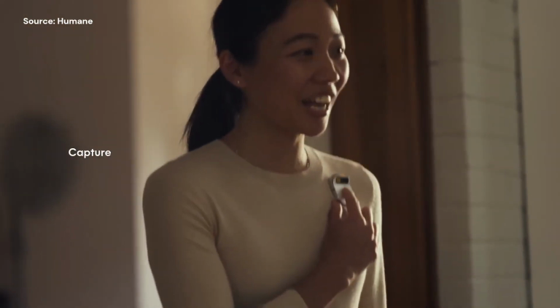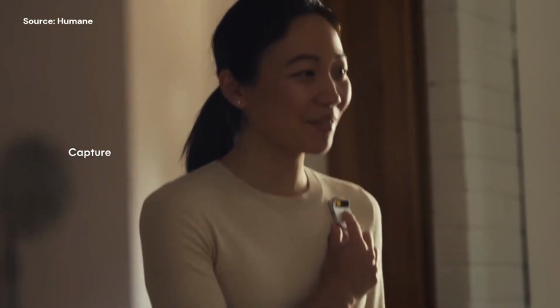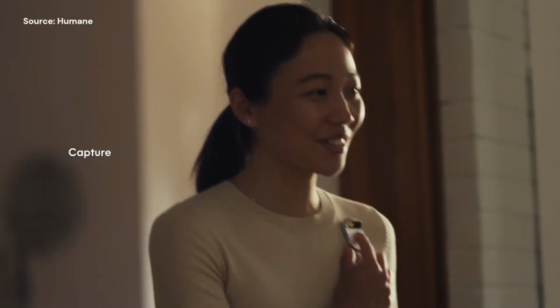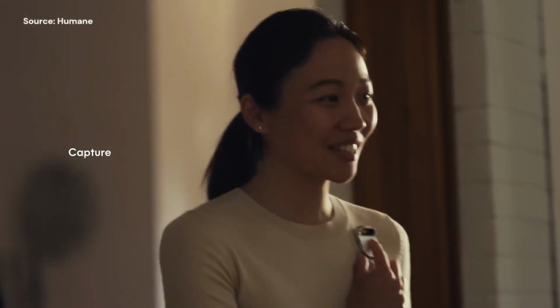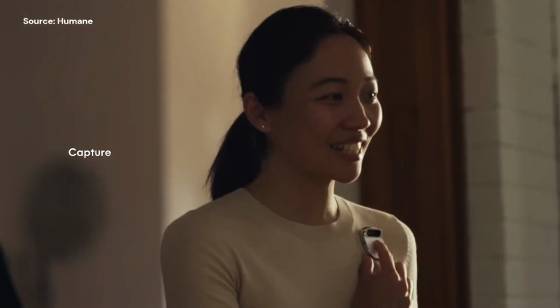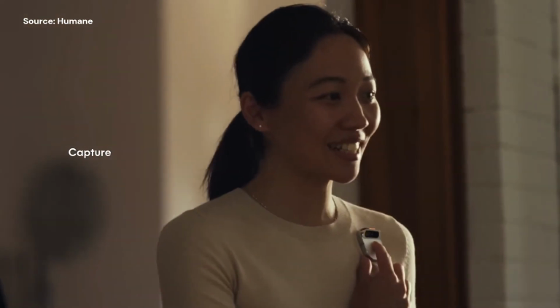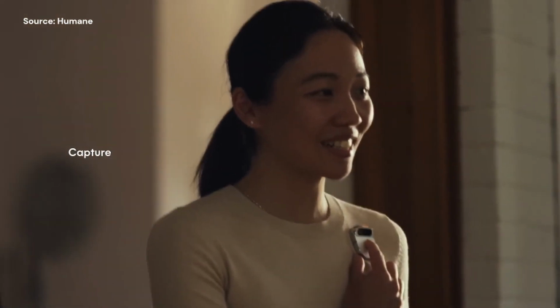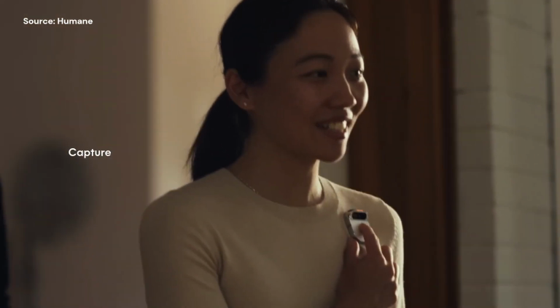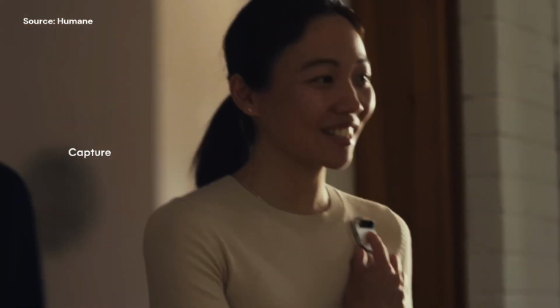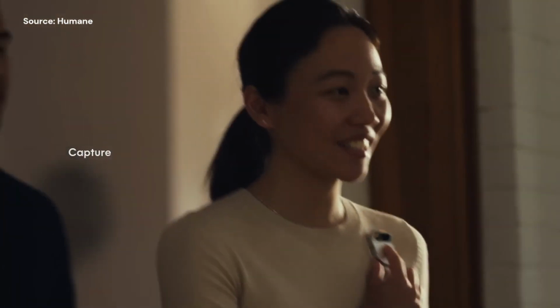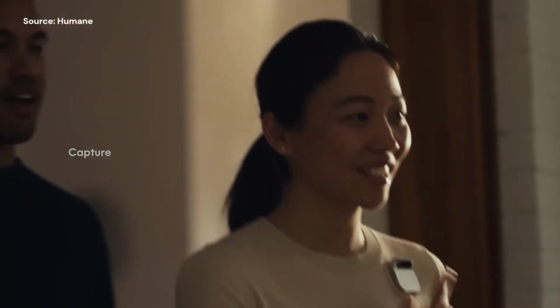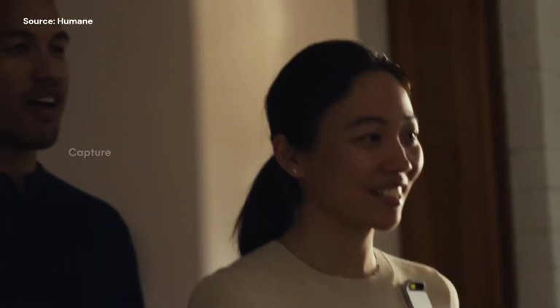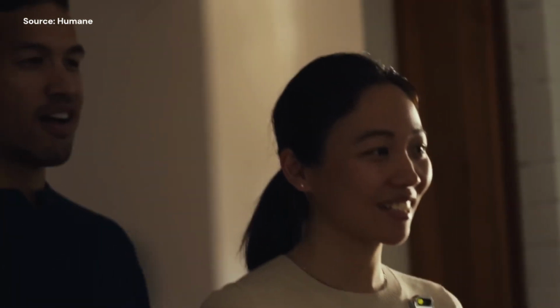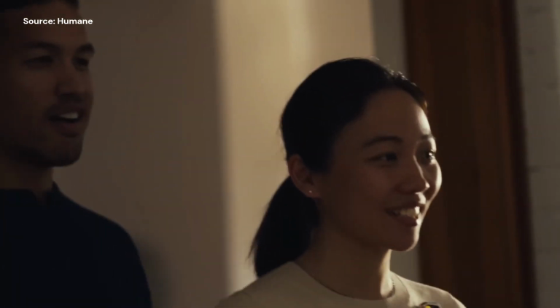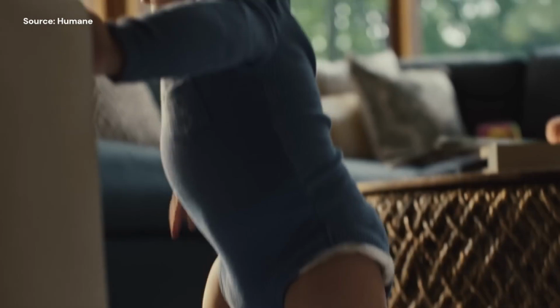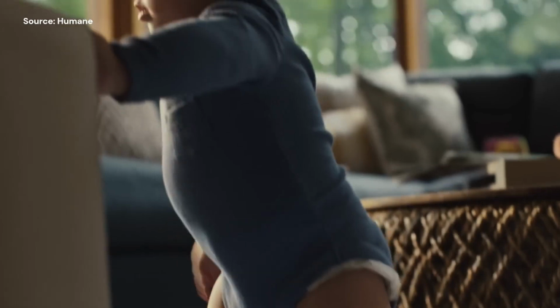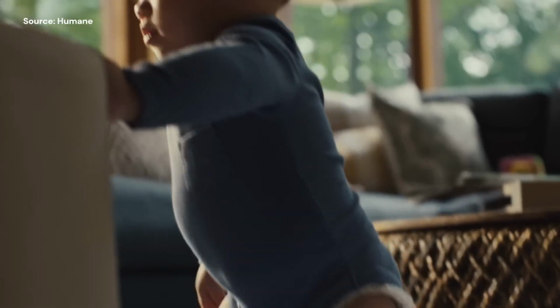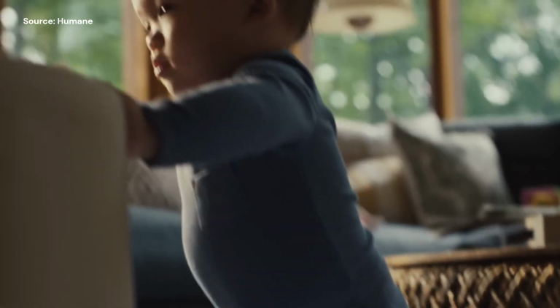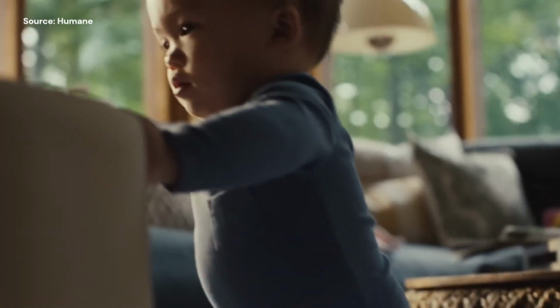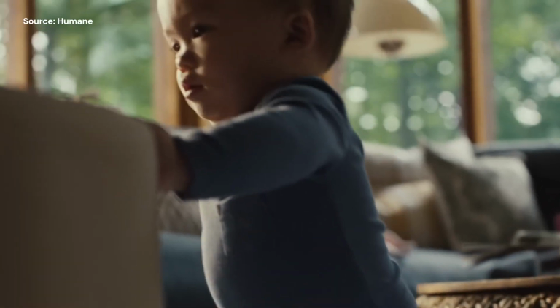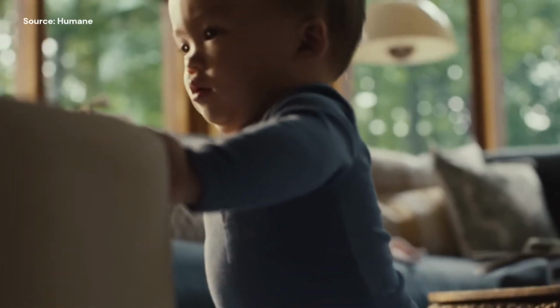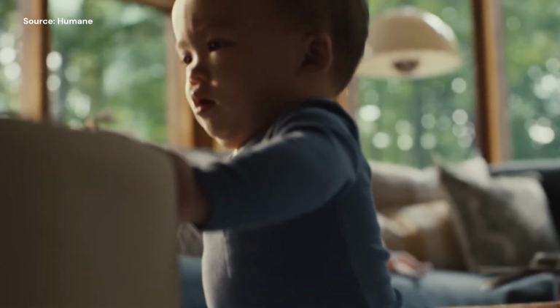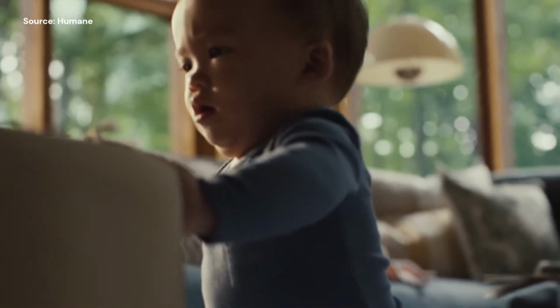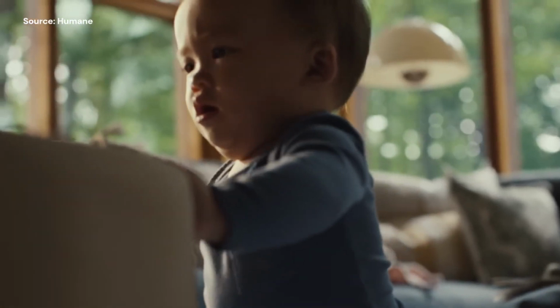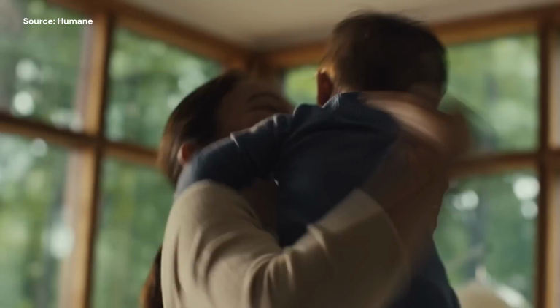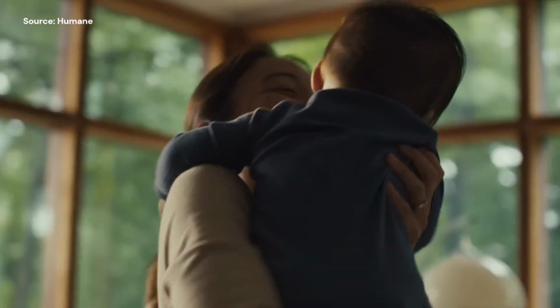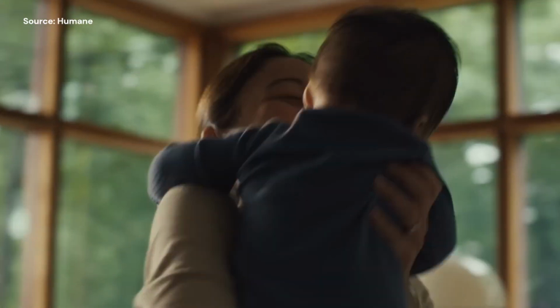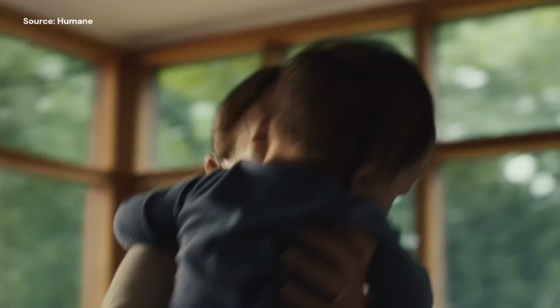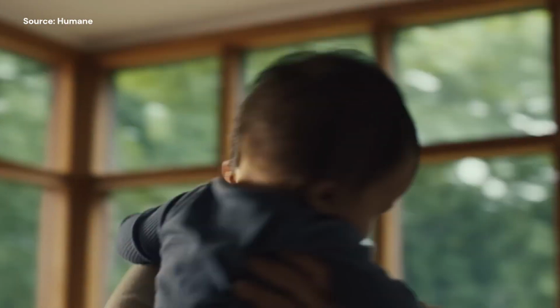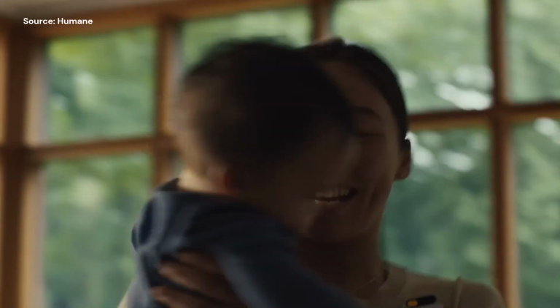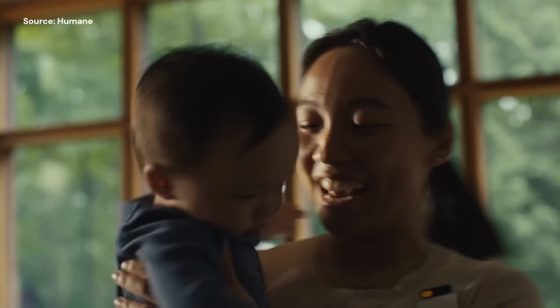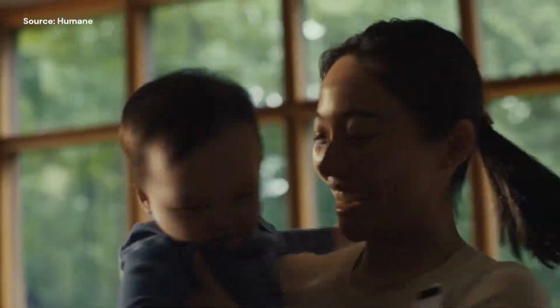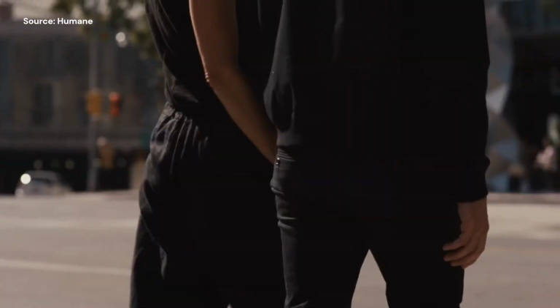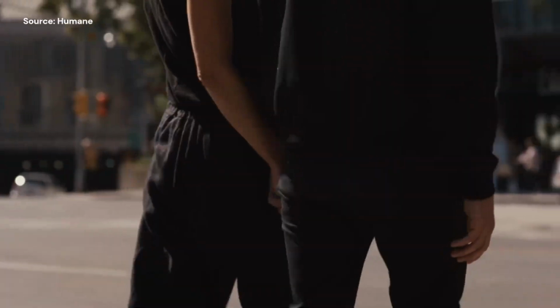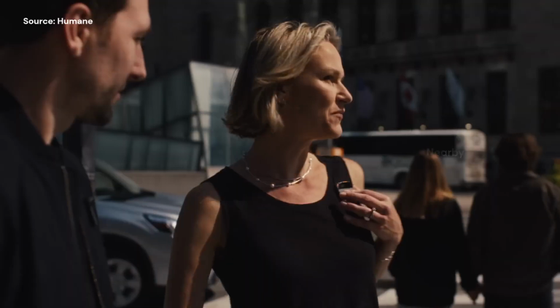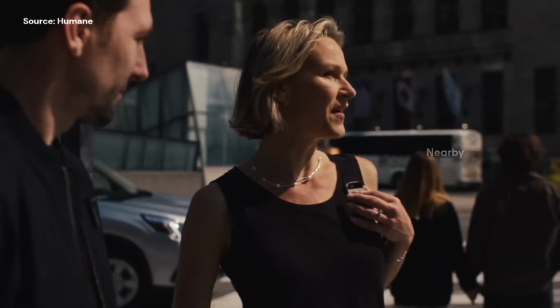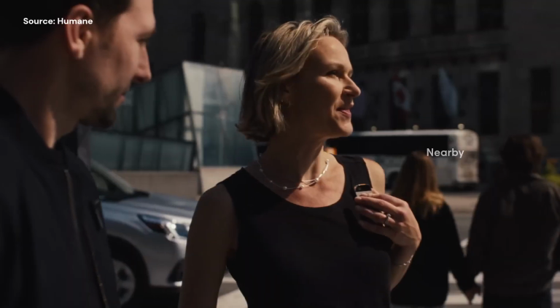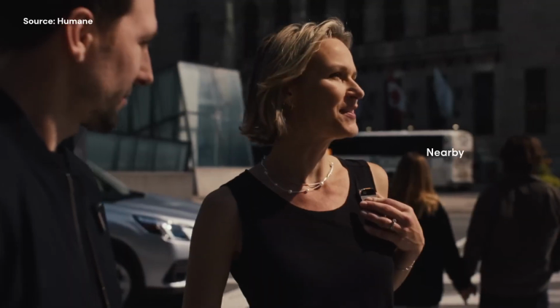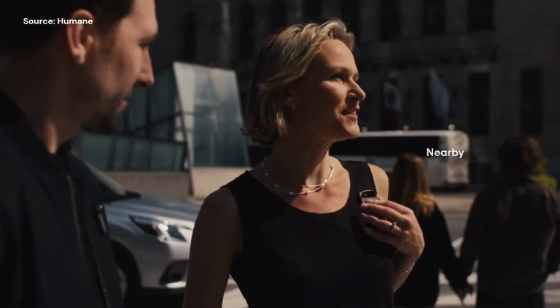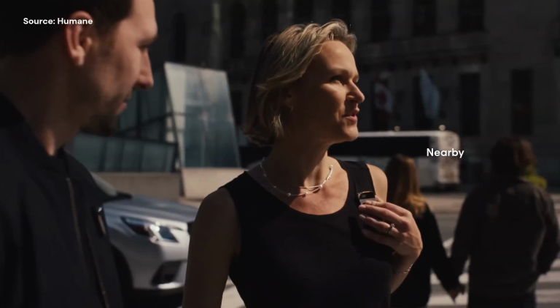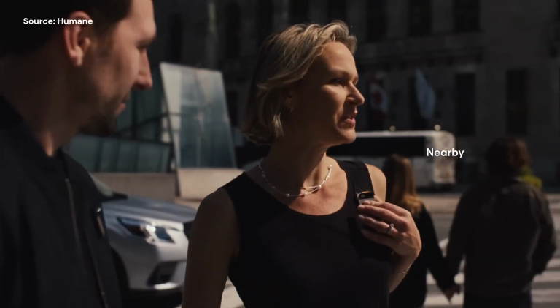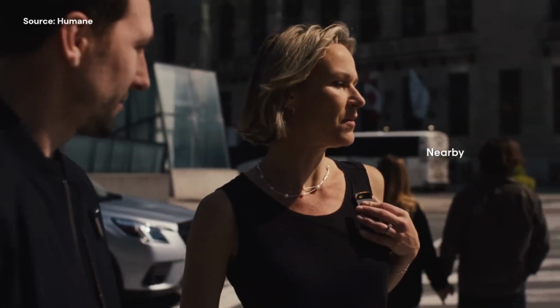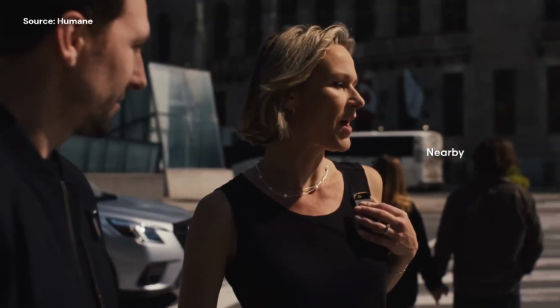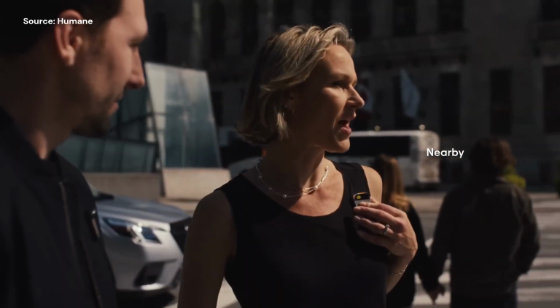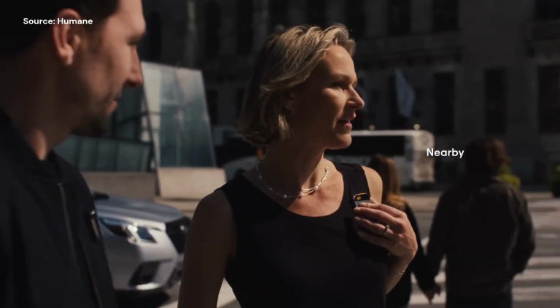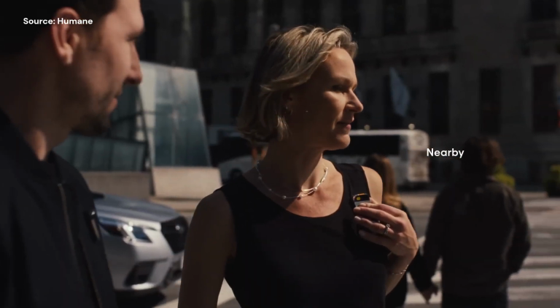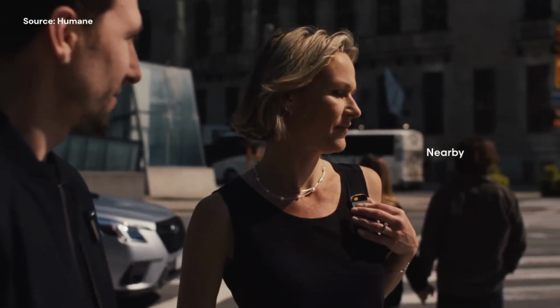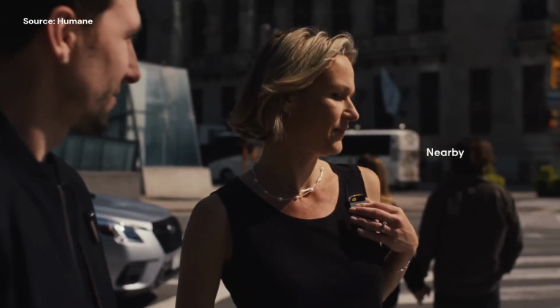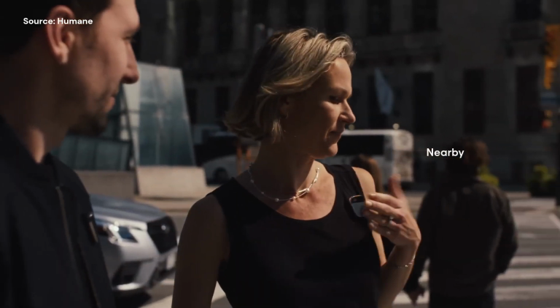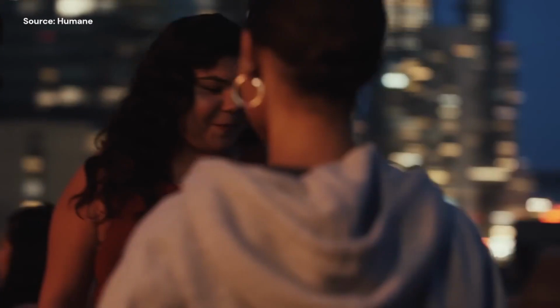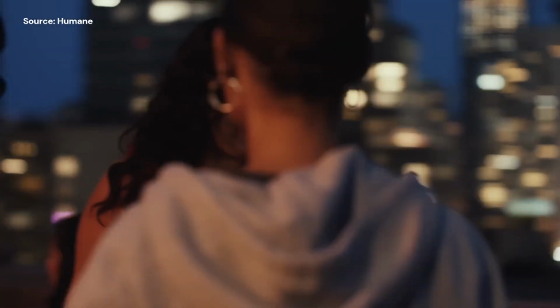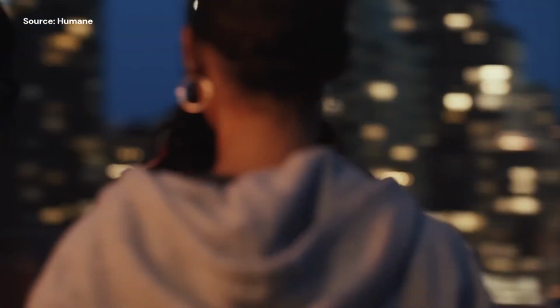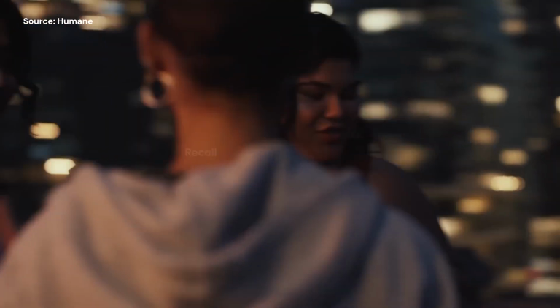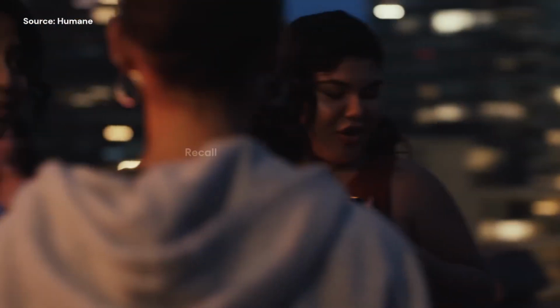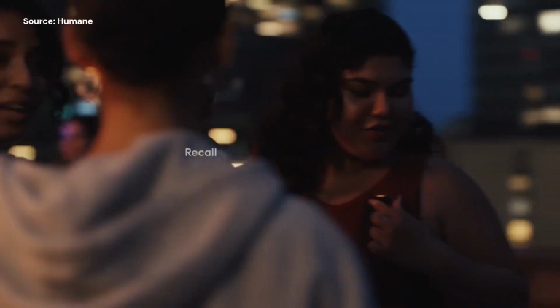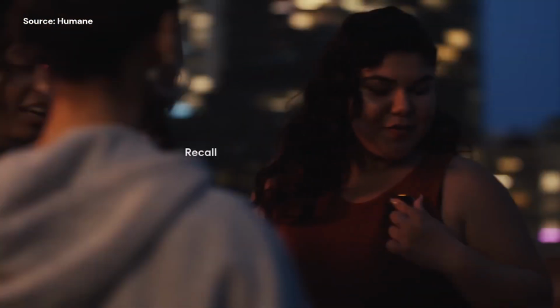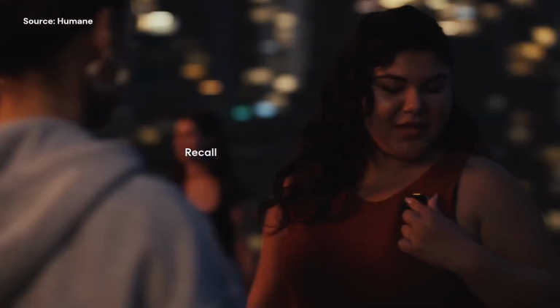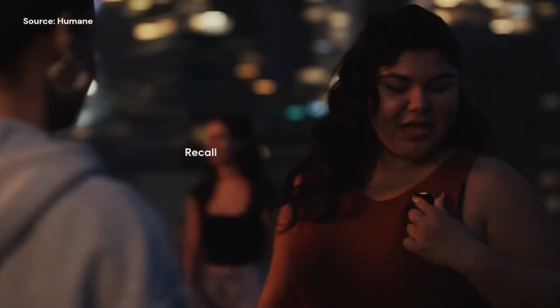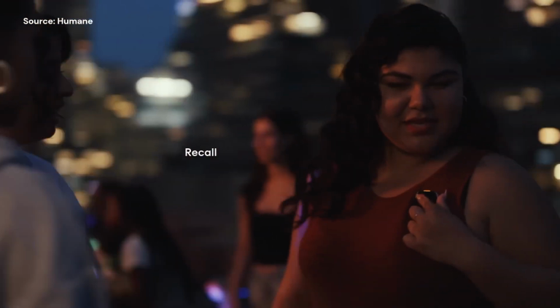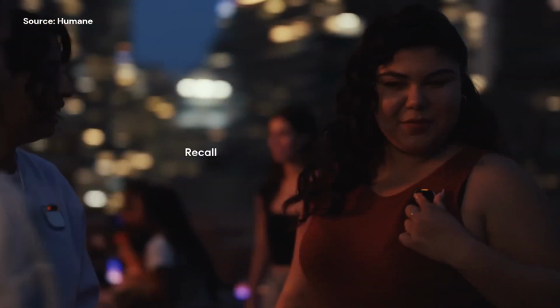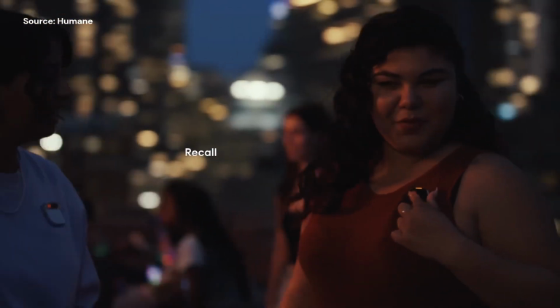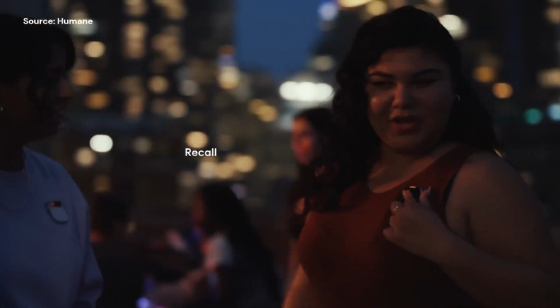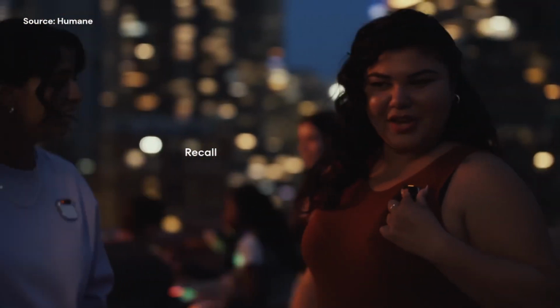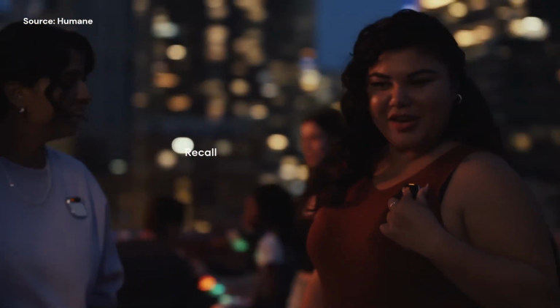Capture this. What are some fun things to do nearby? Play songs from the last time we were here.